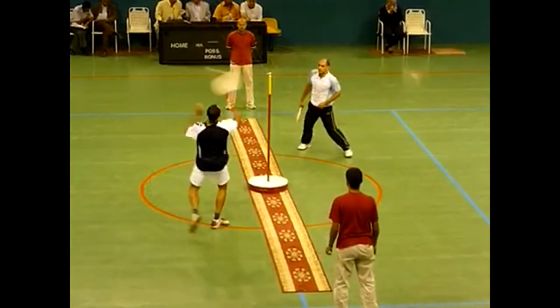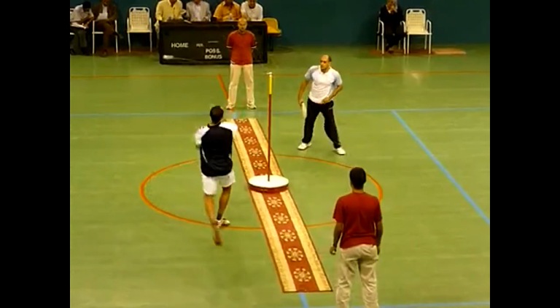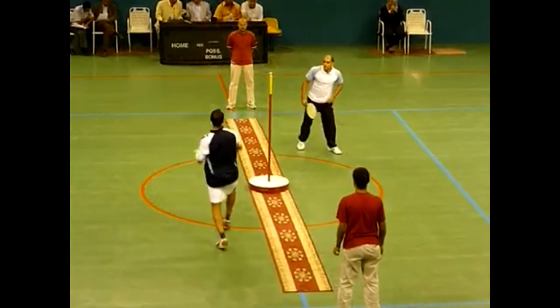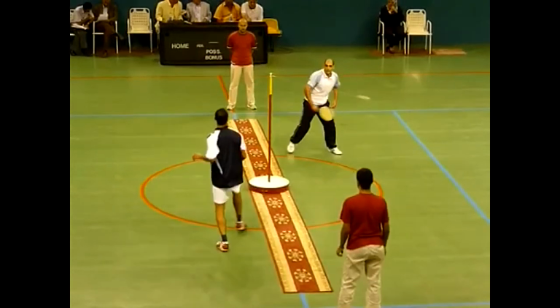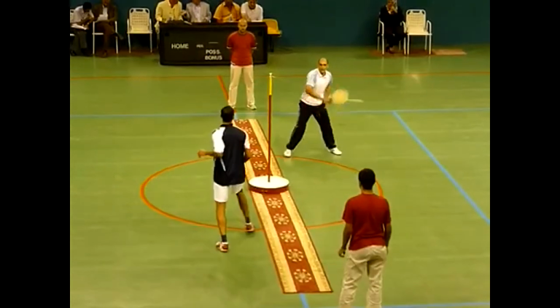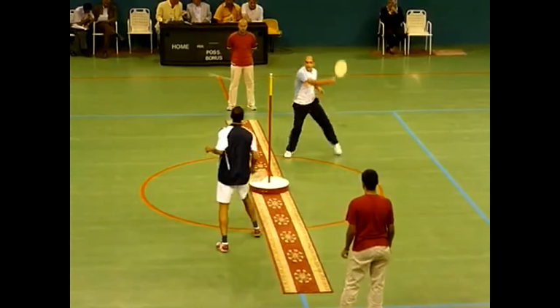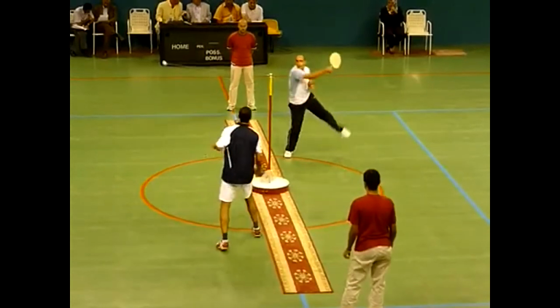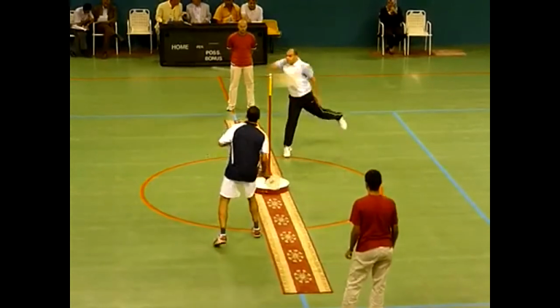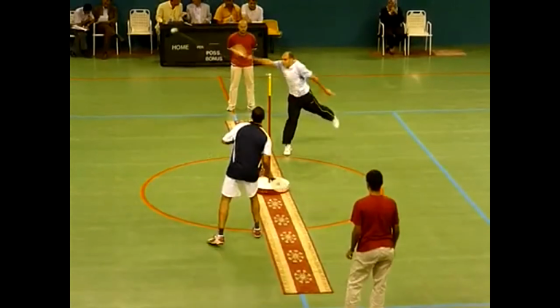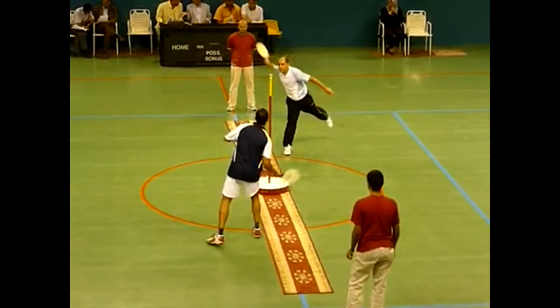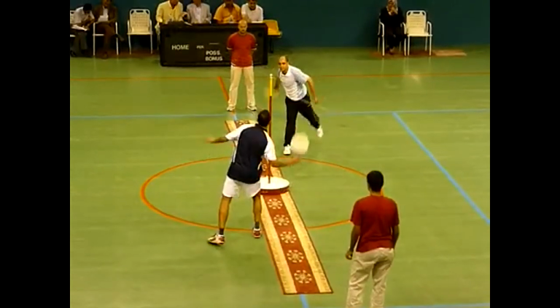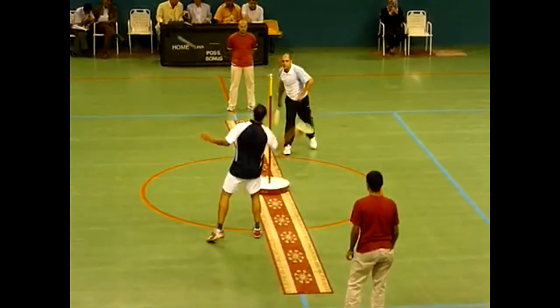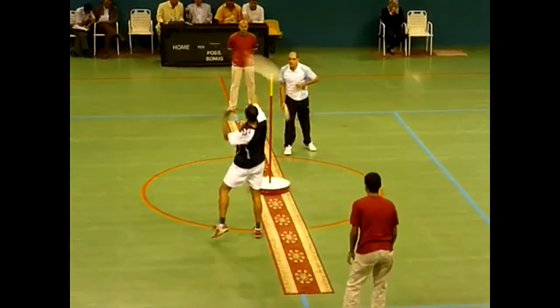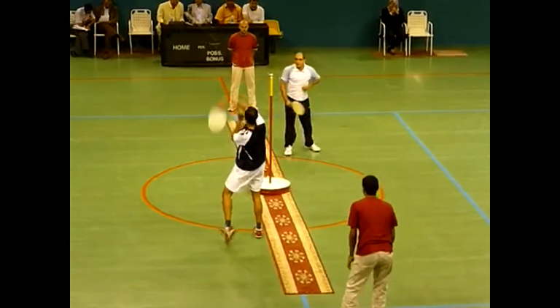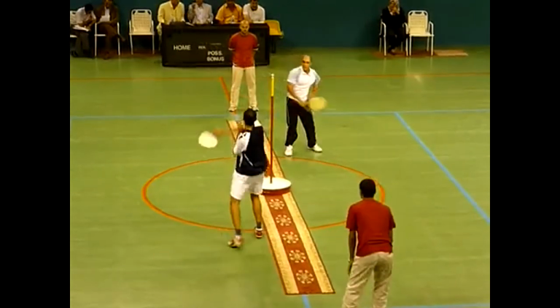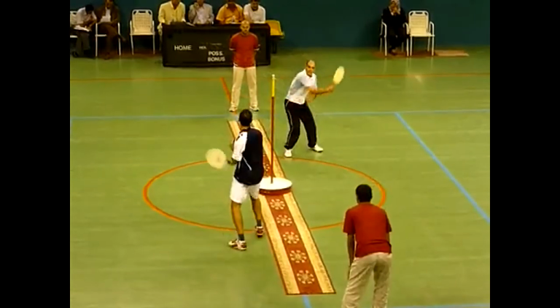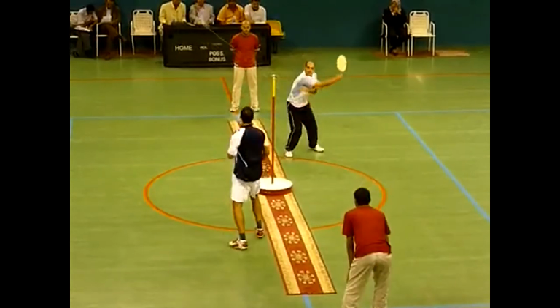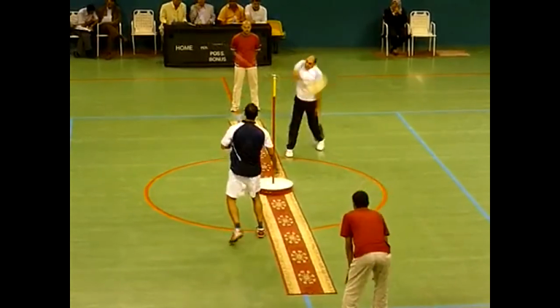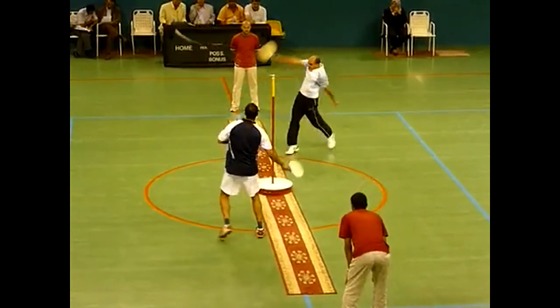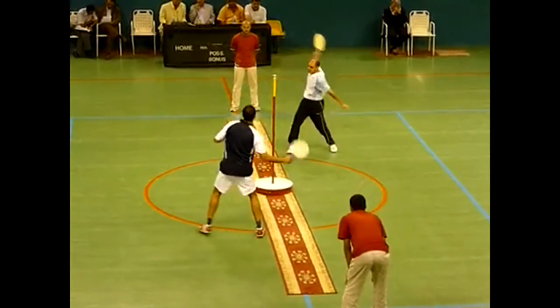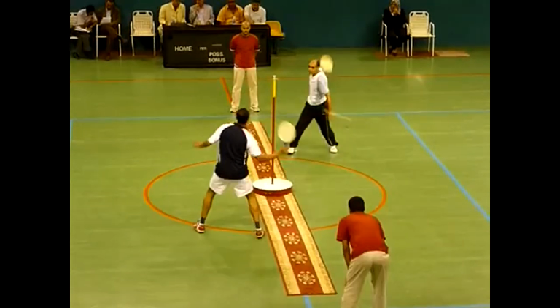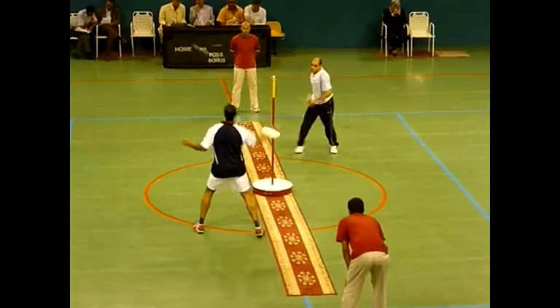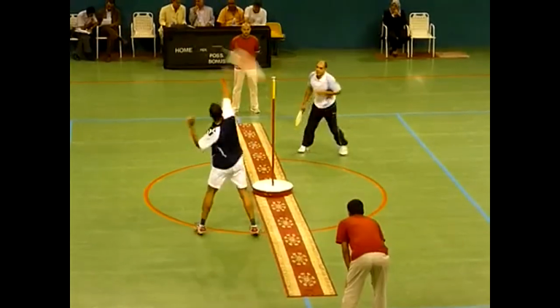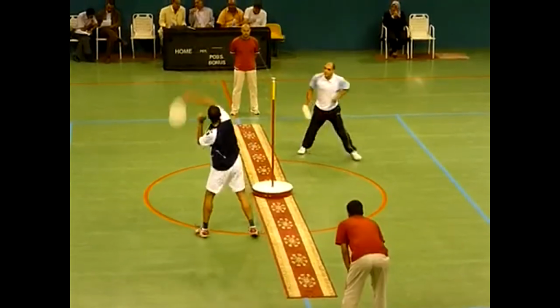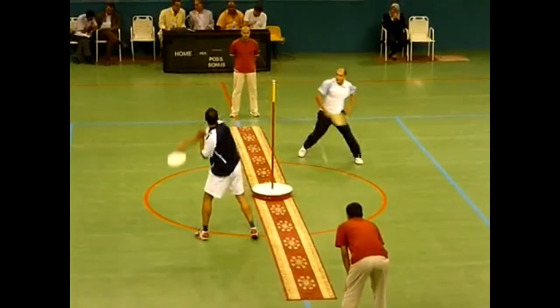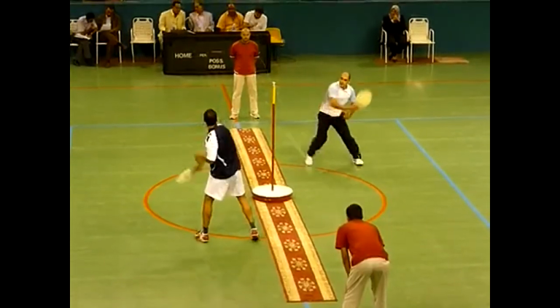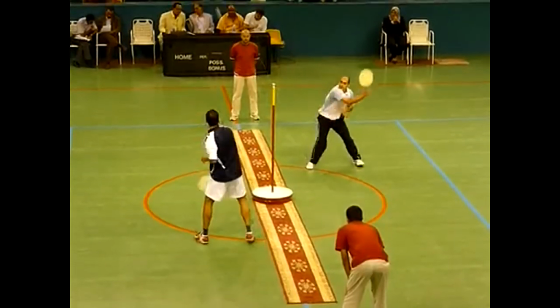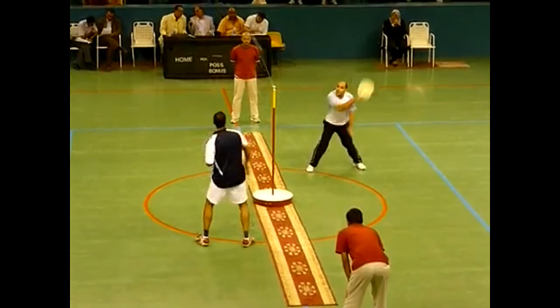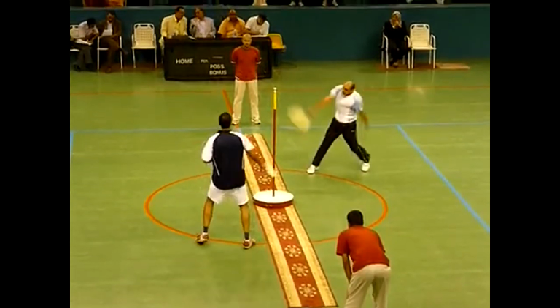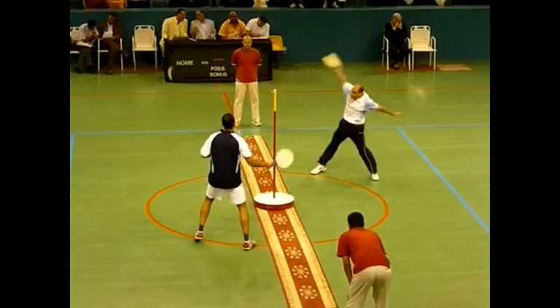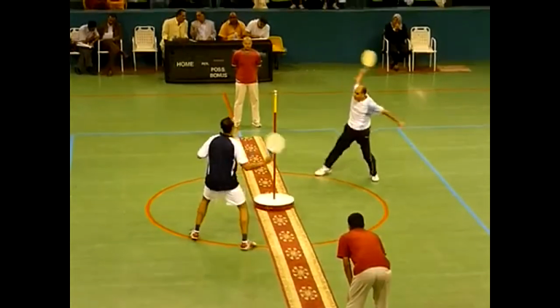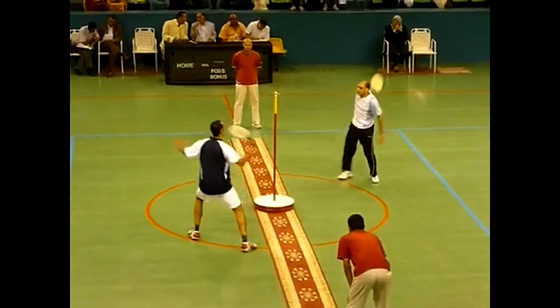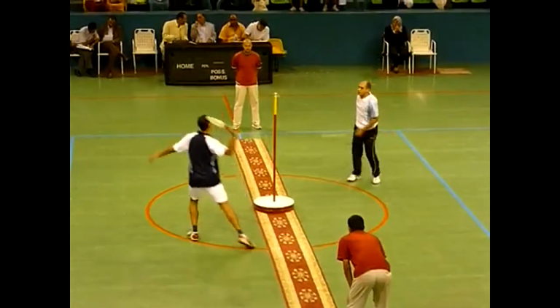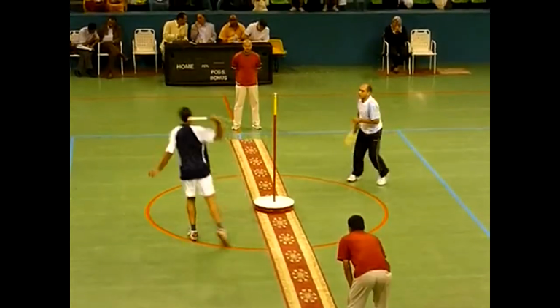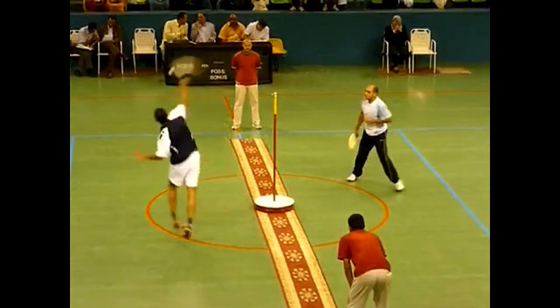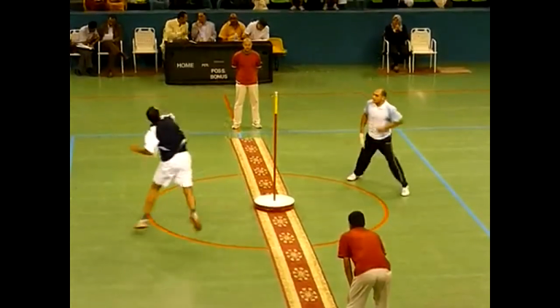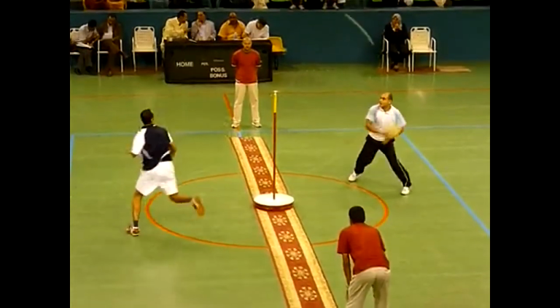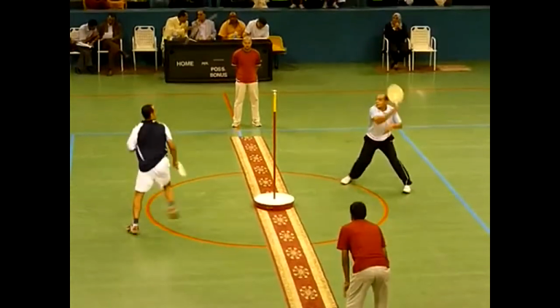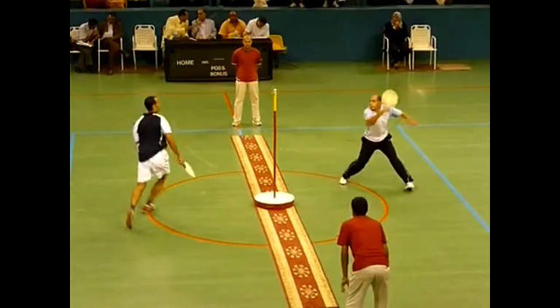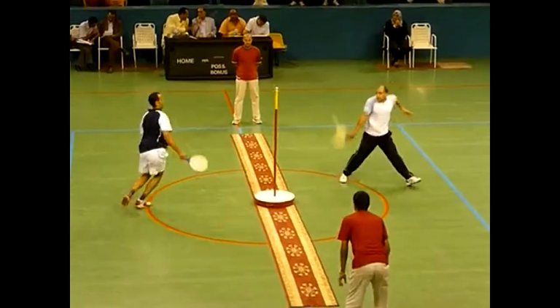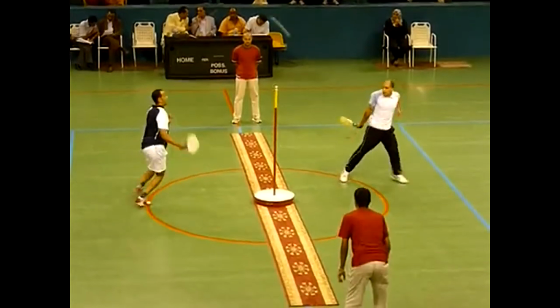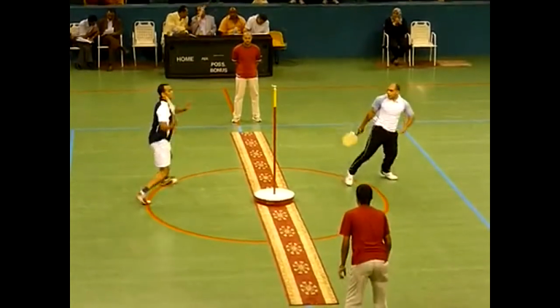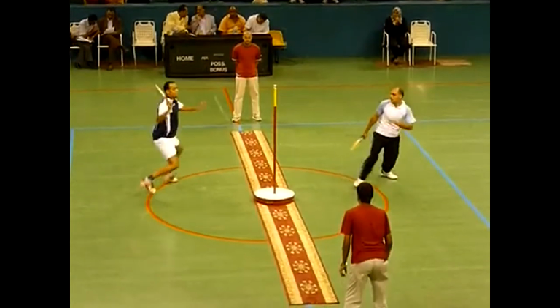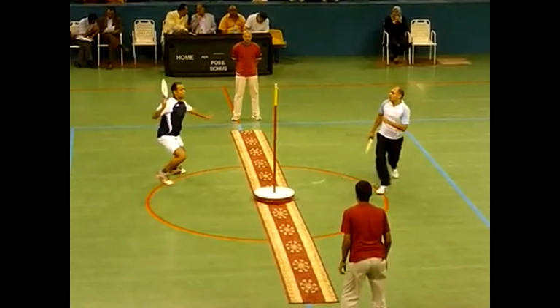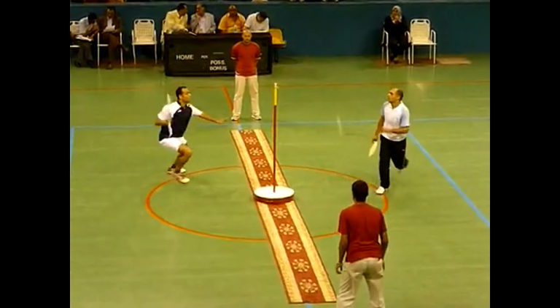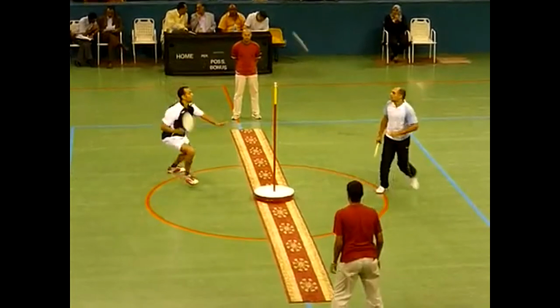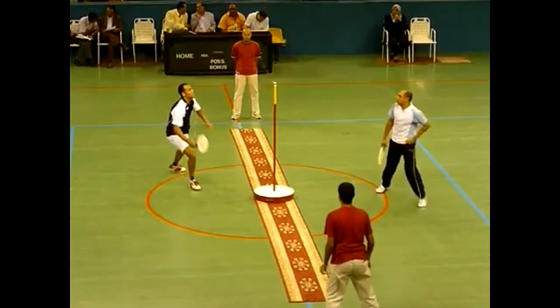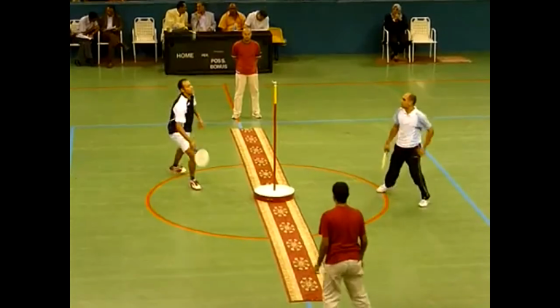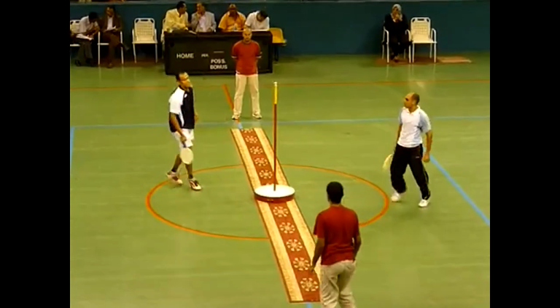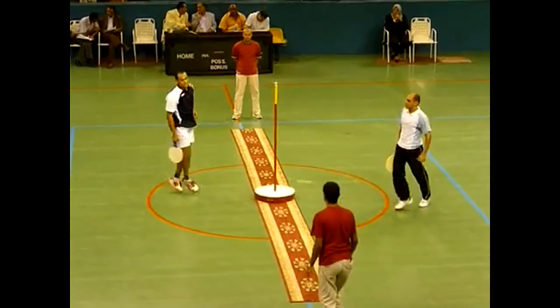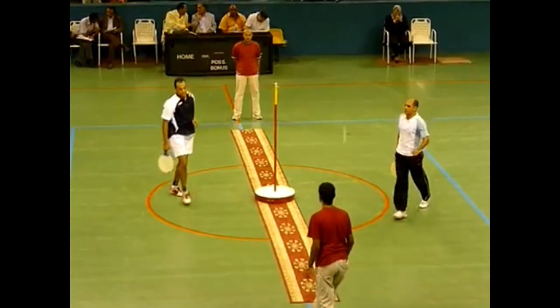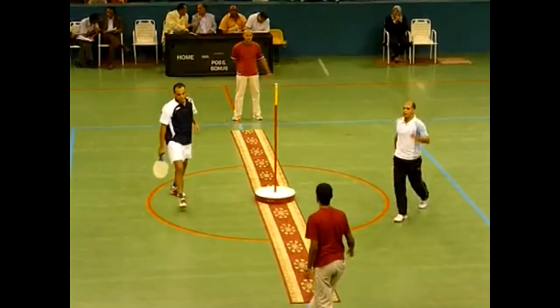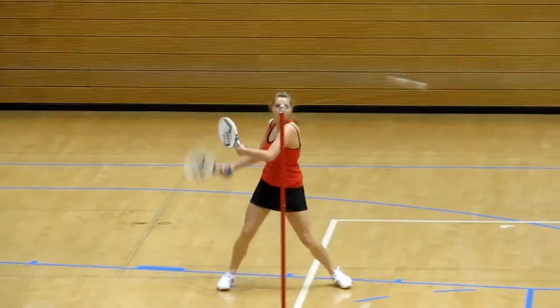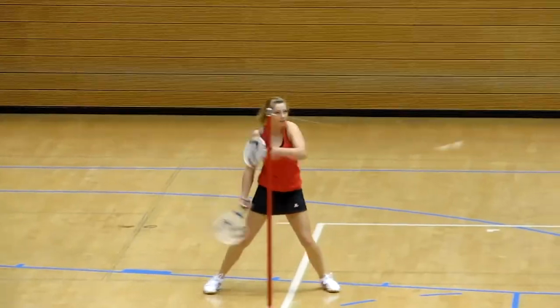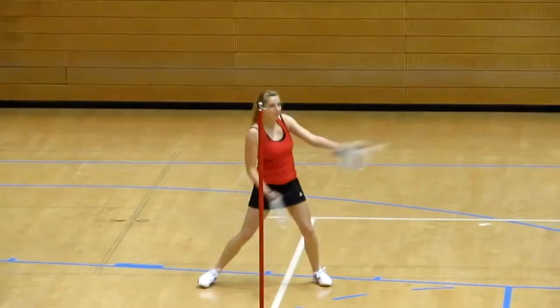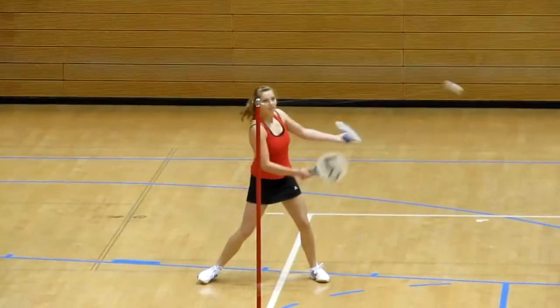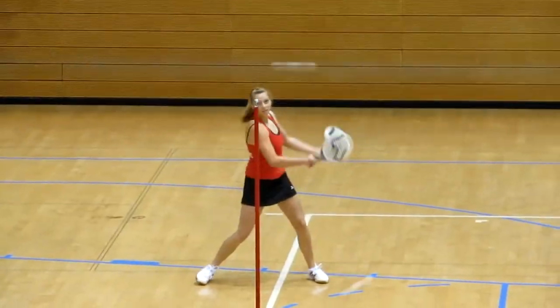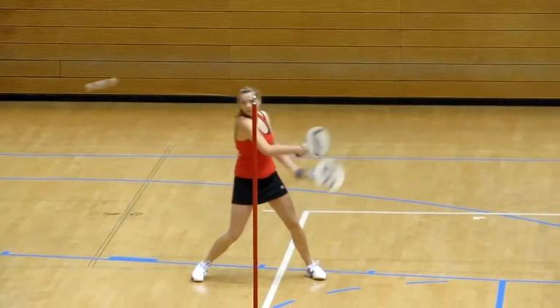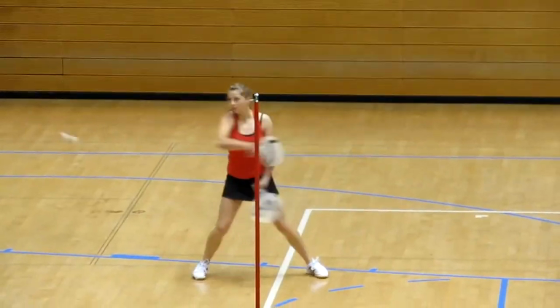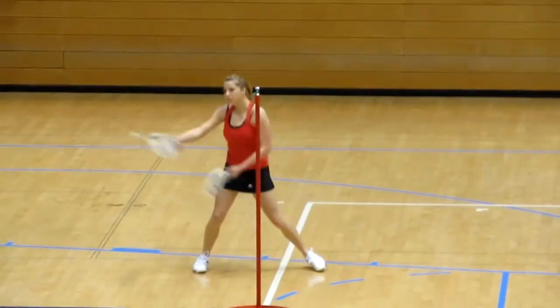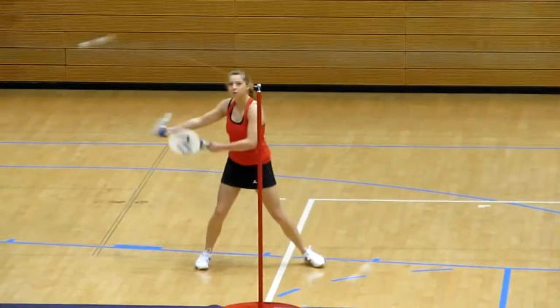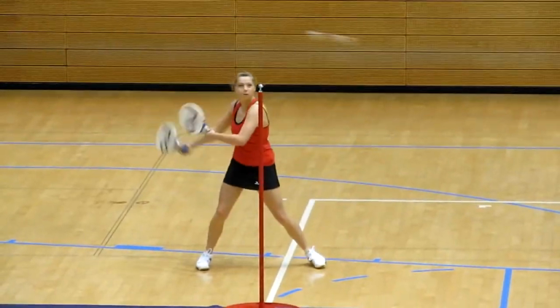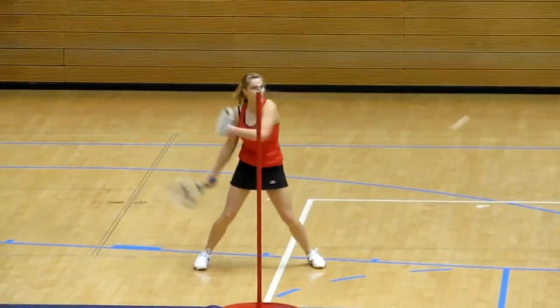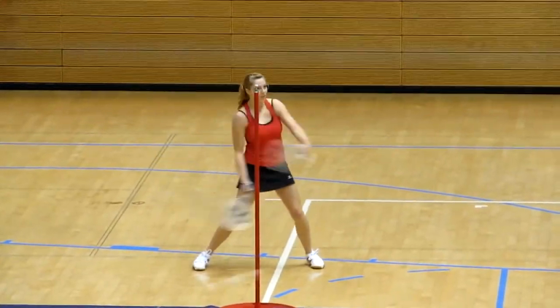If you have an interest in playing speedball, contact a governing organization at worldspeedball.org.